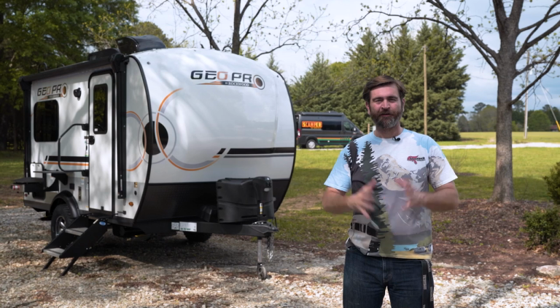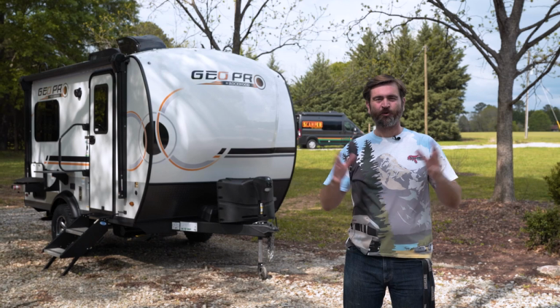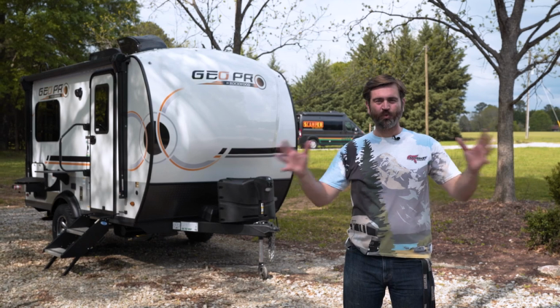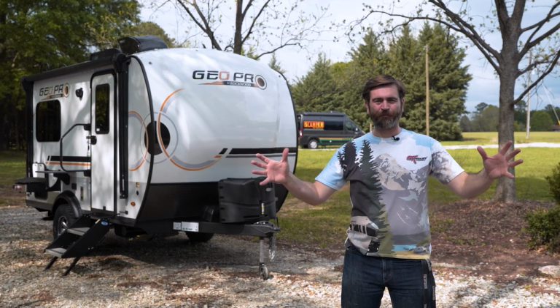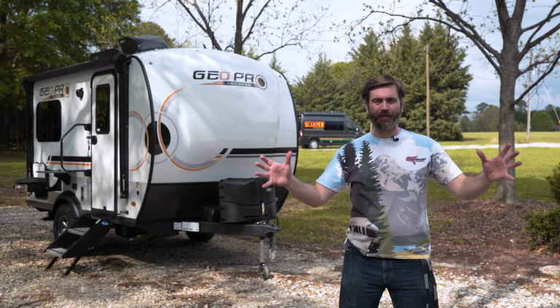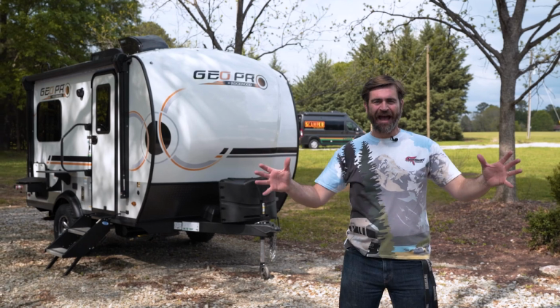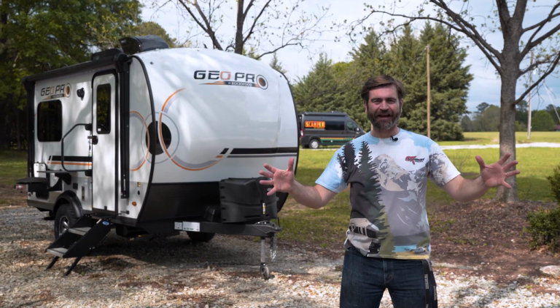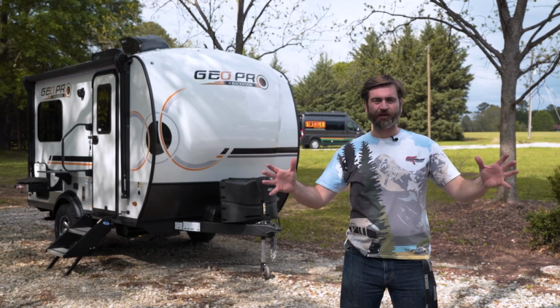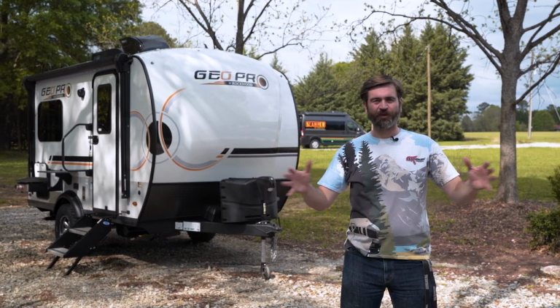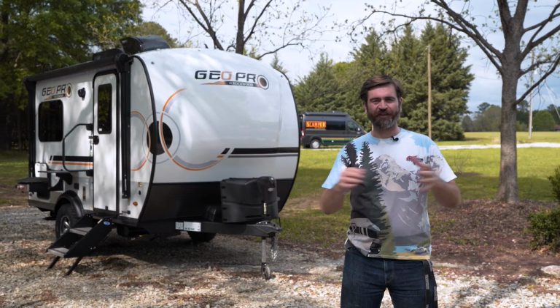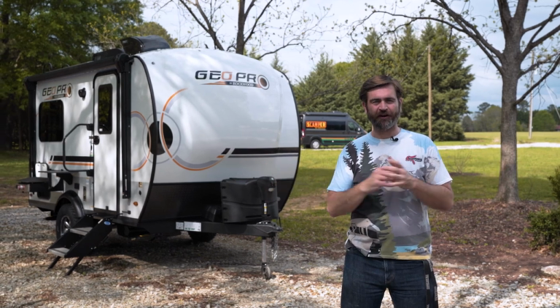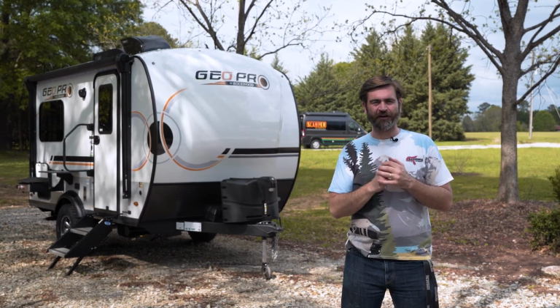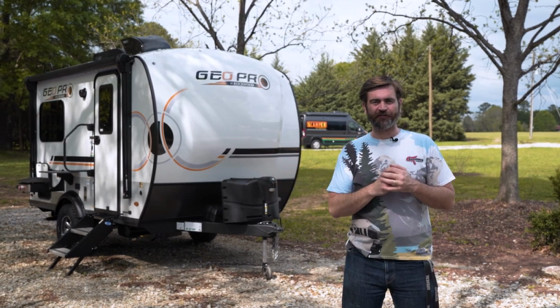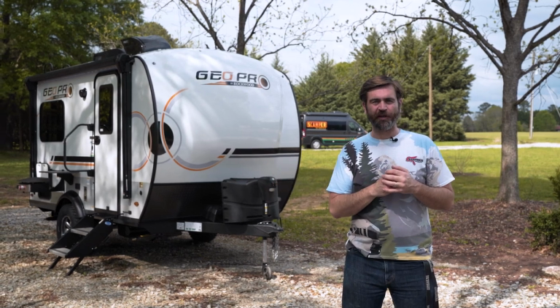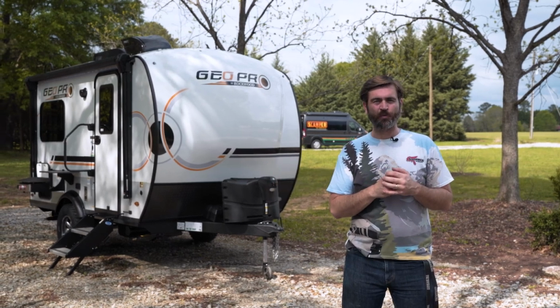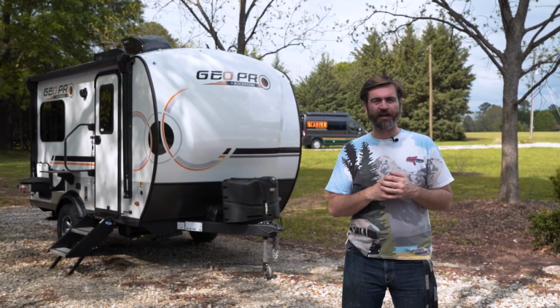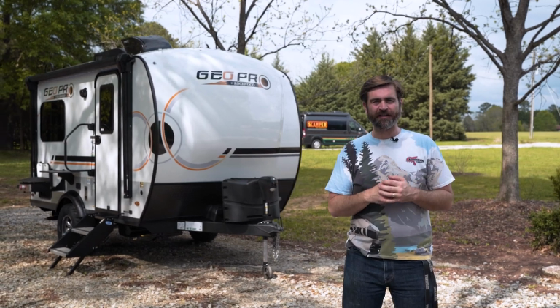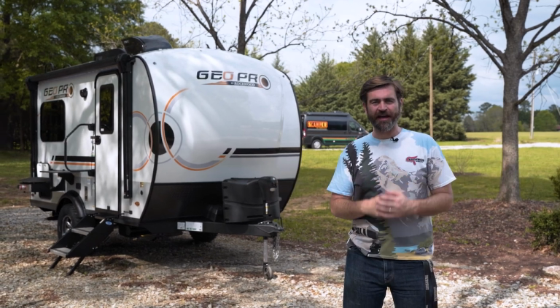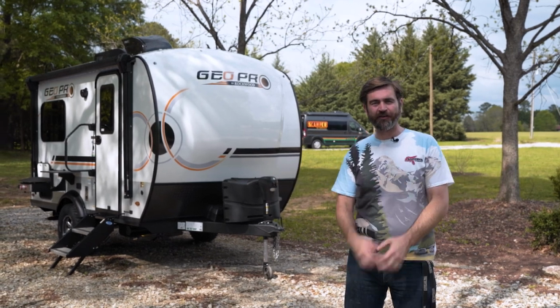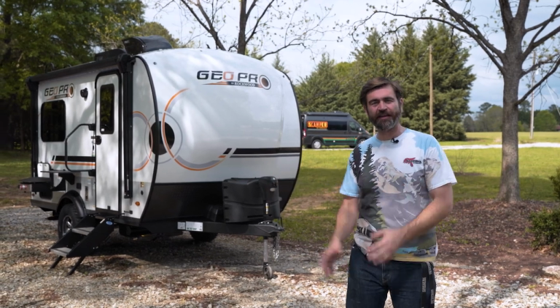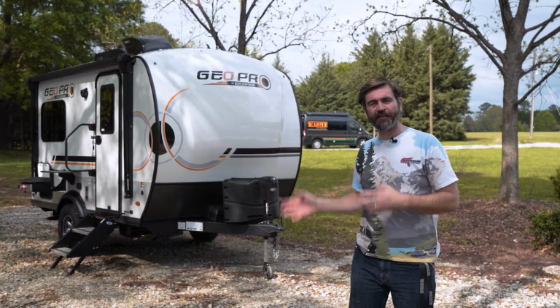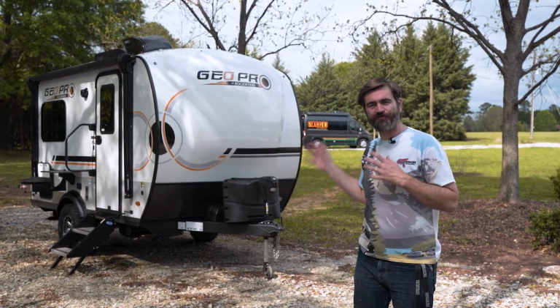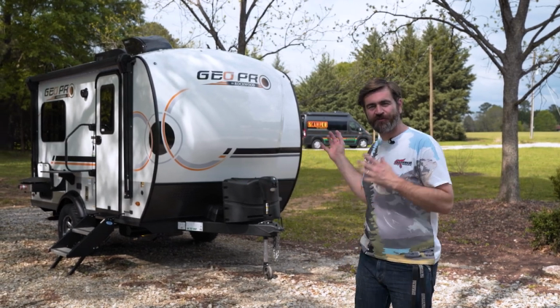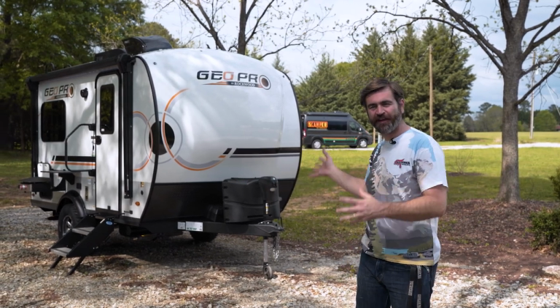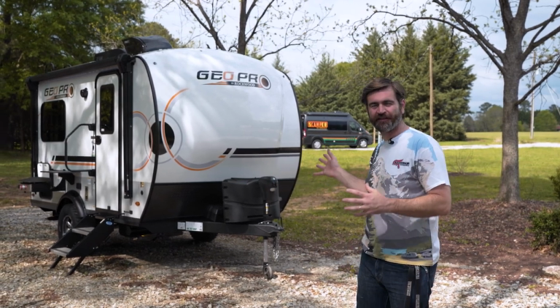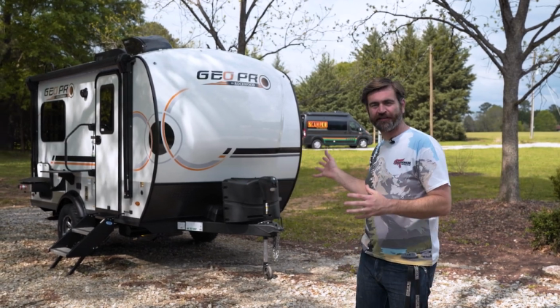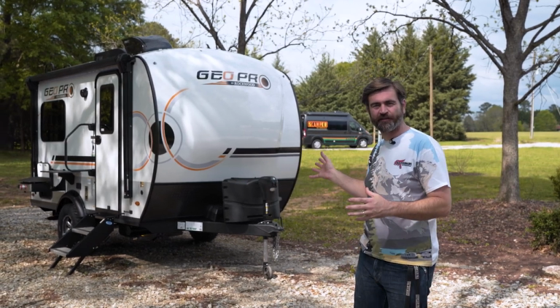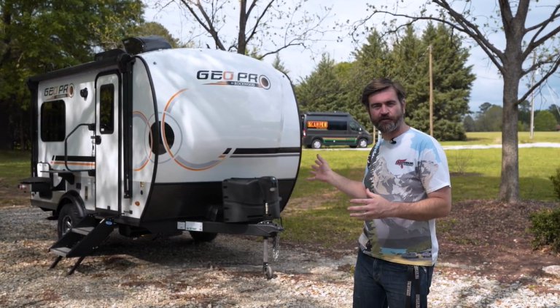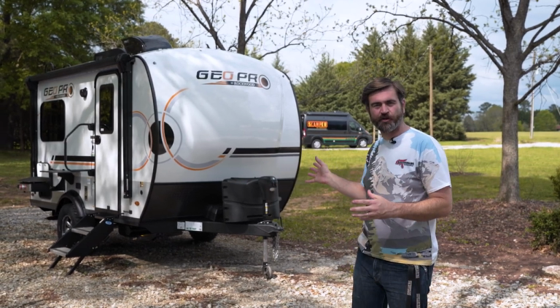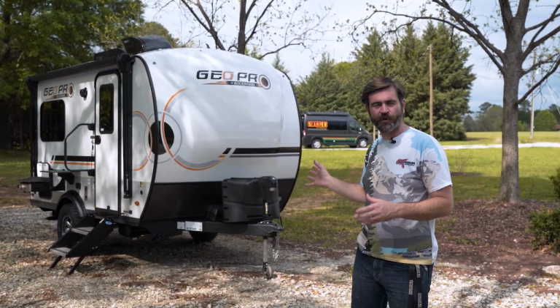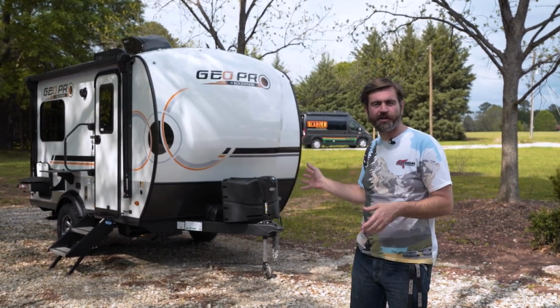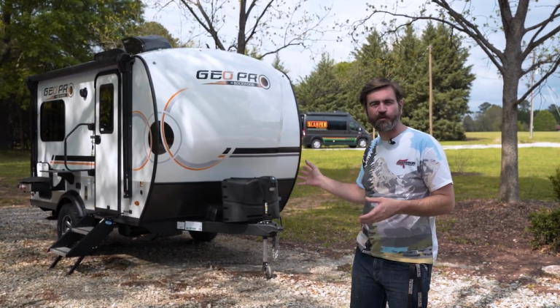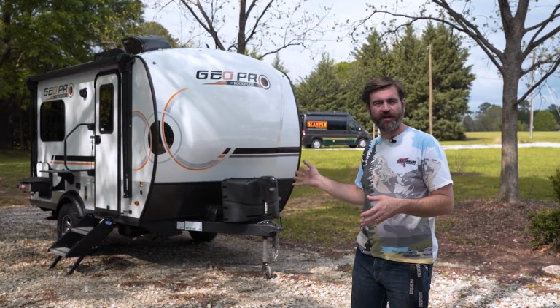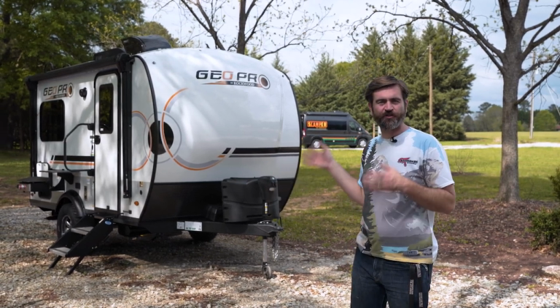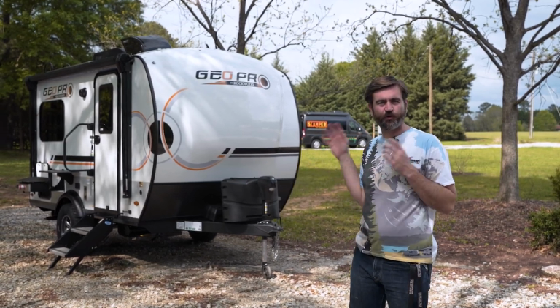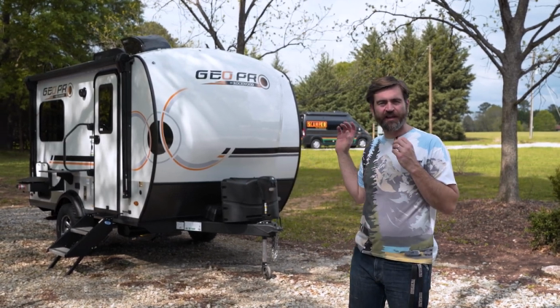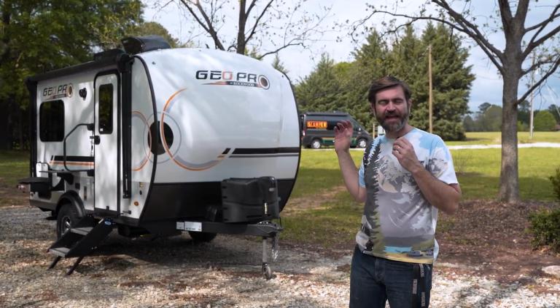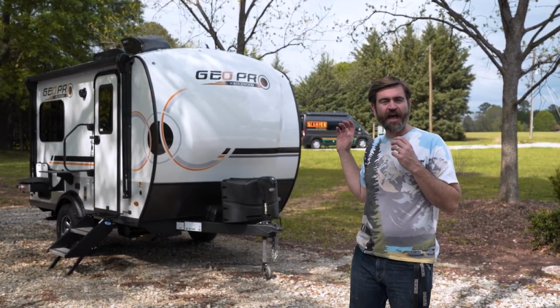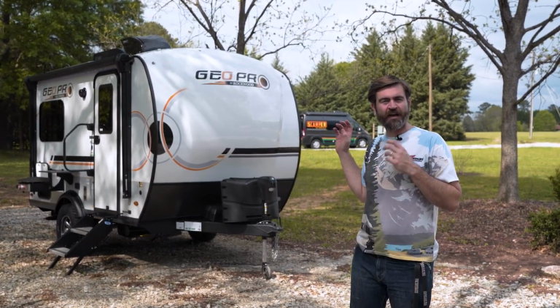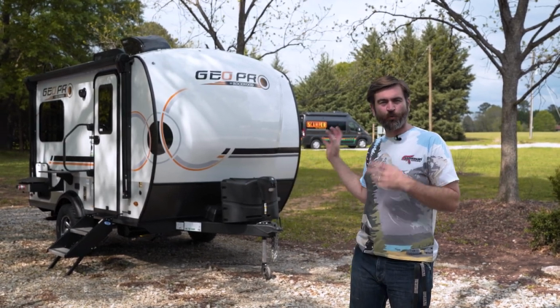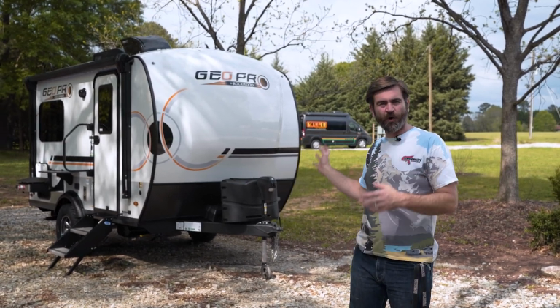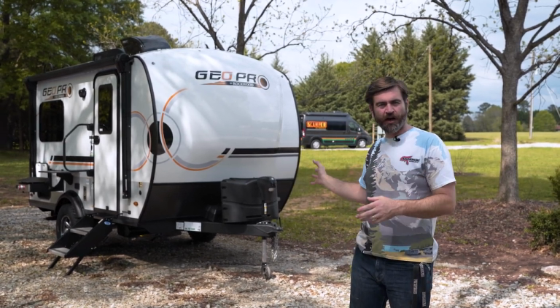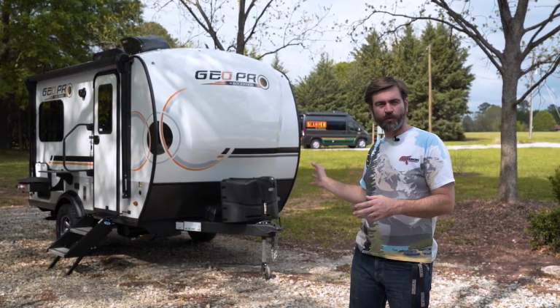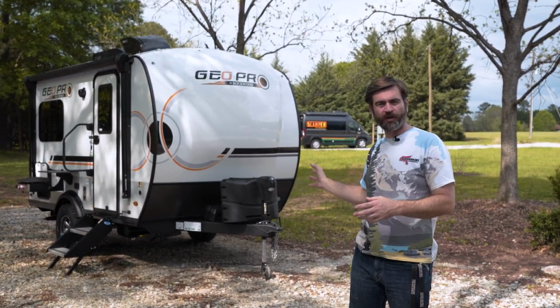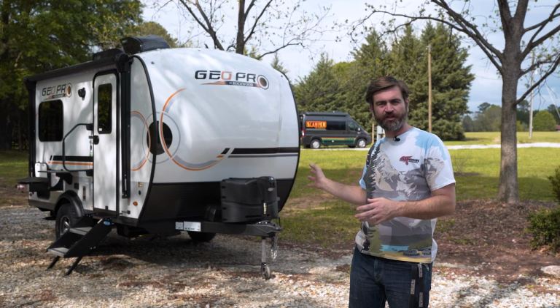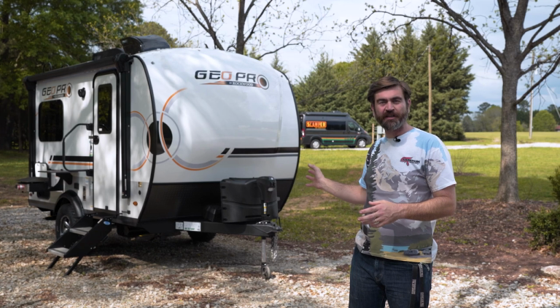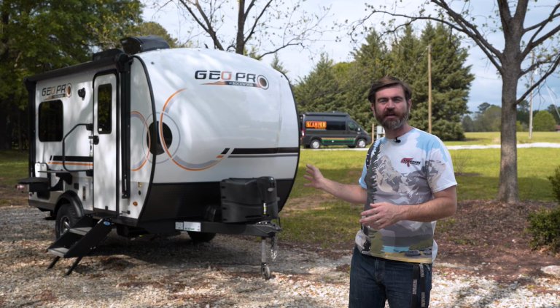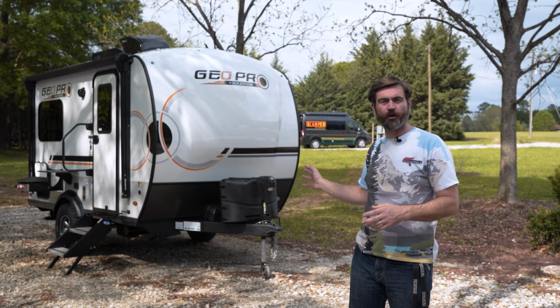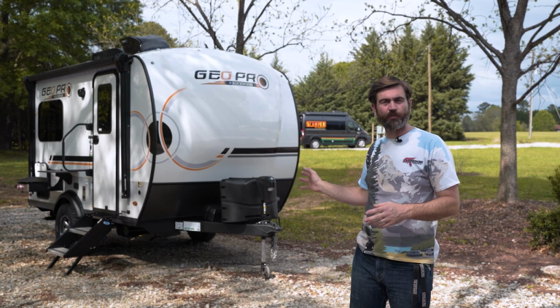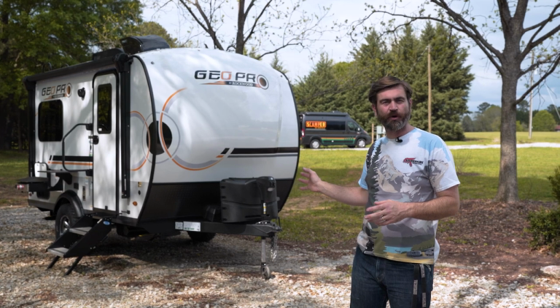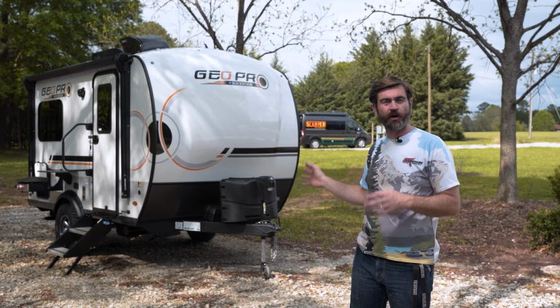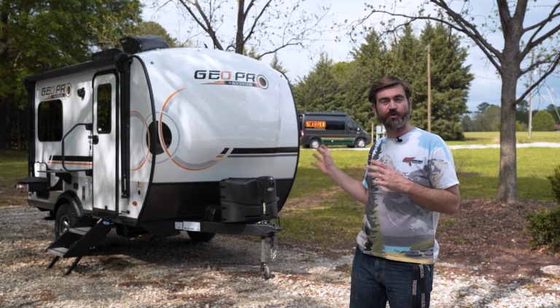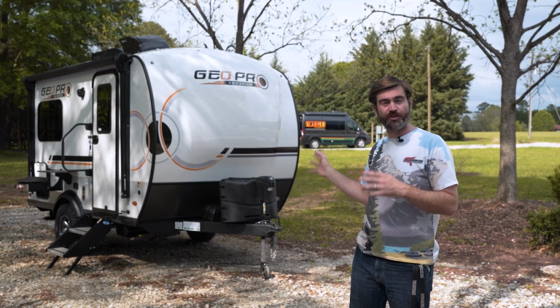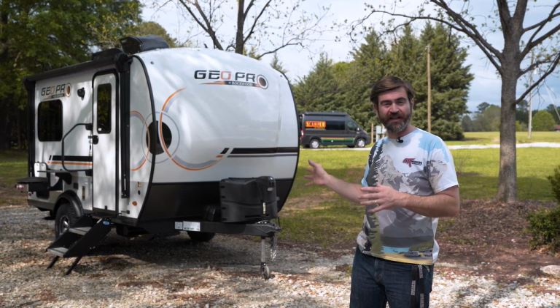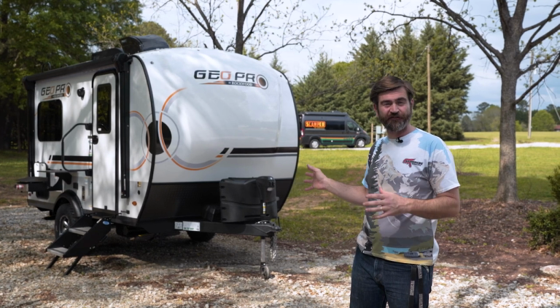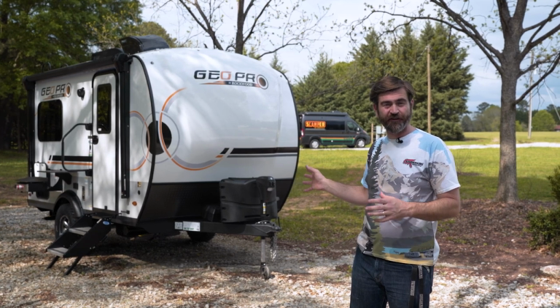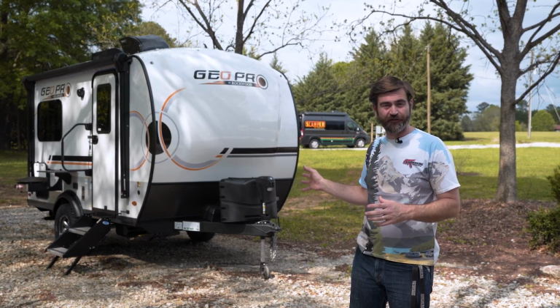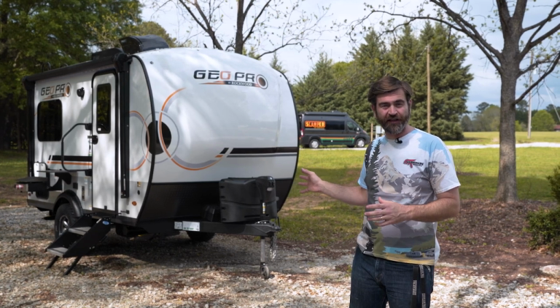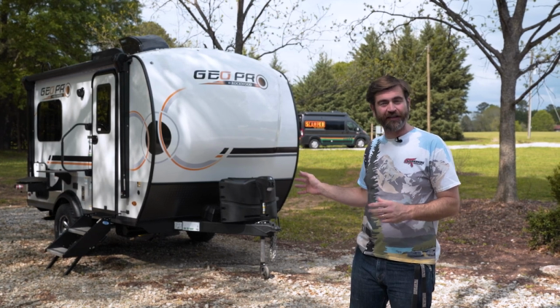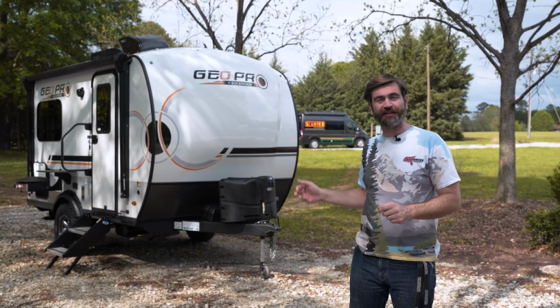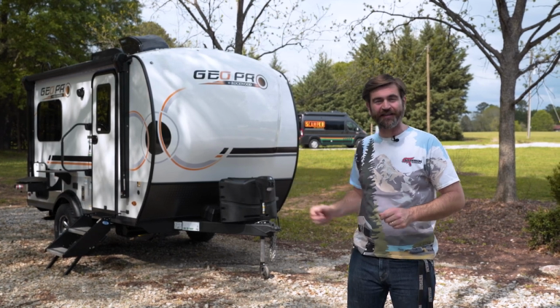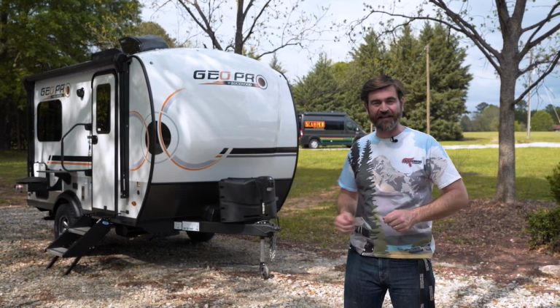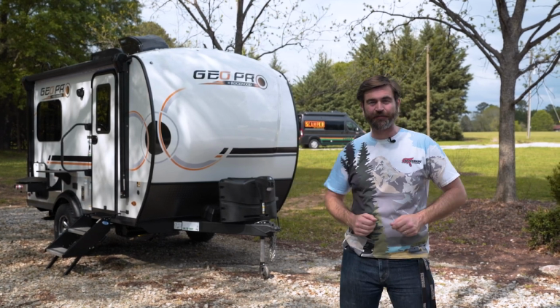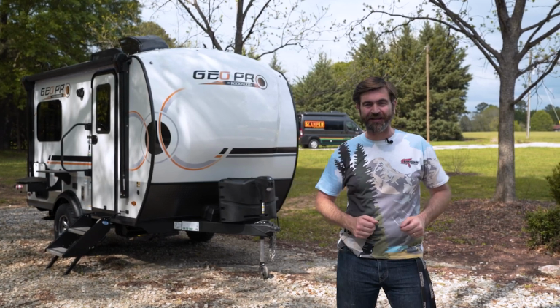We're back with the RV Rundown, and this is the 2023 Rockwood GeoPro G15-TB.